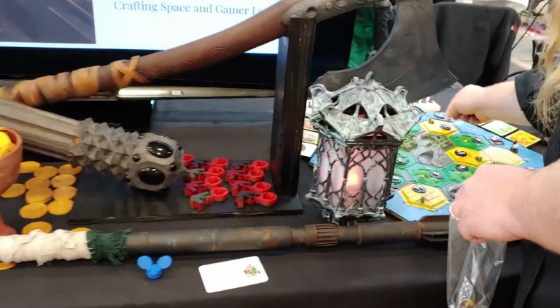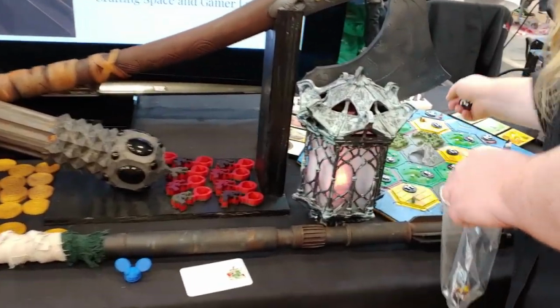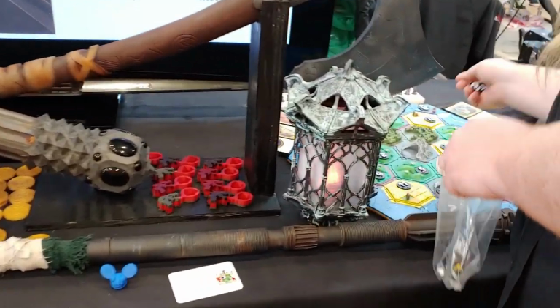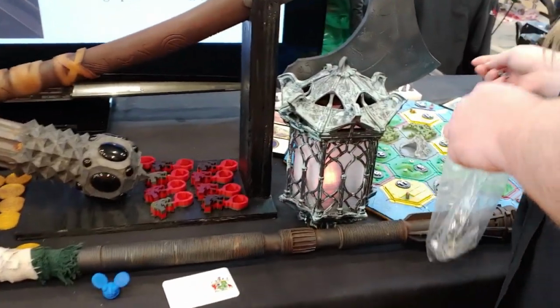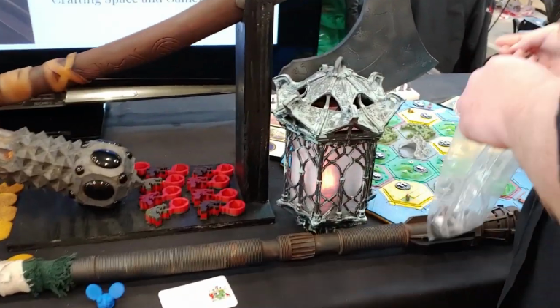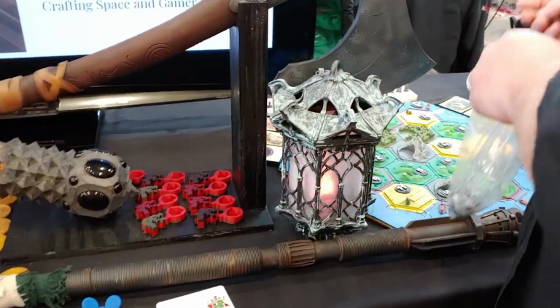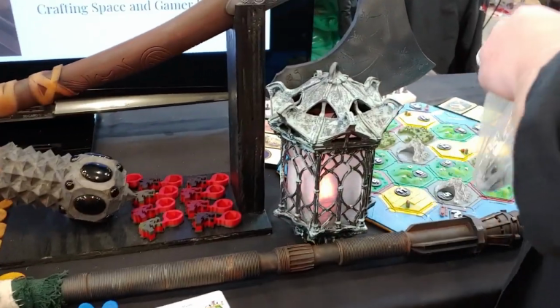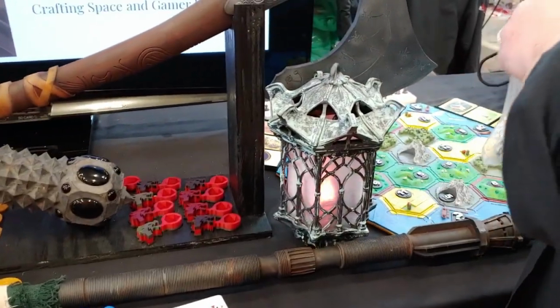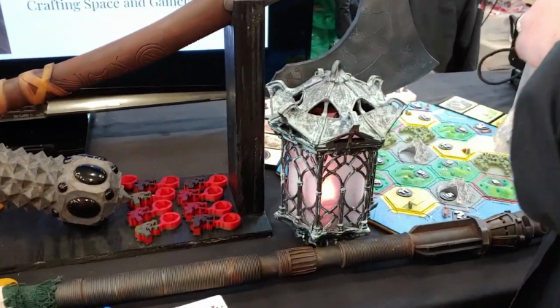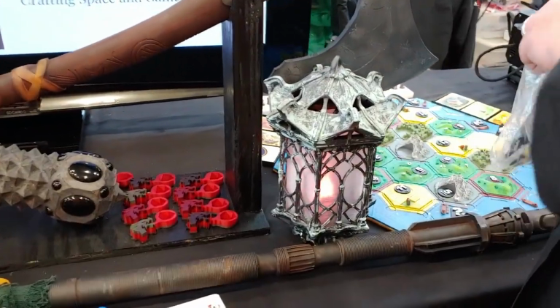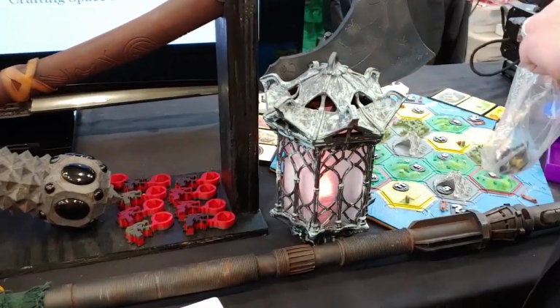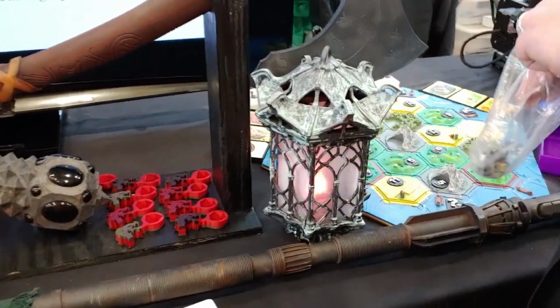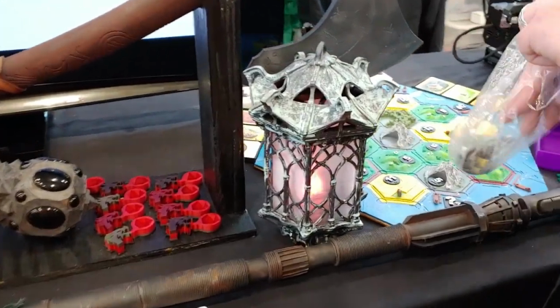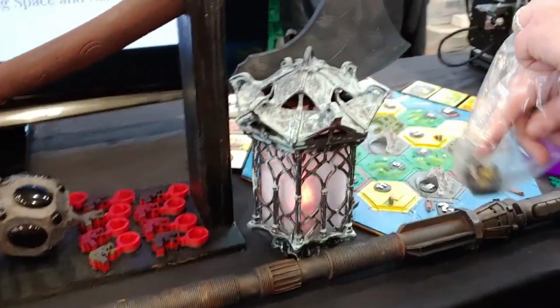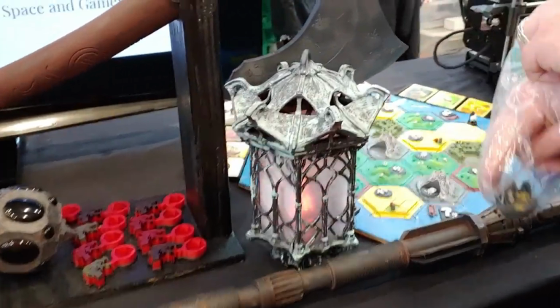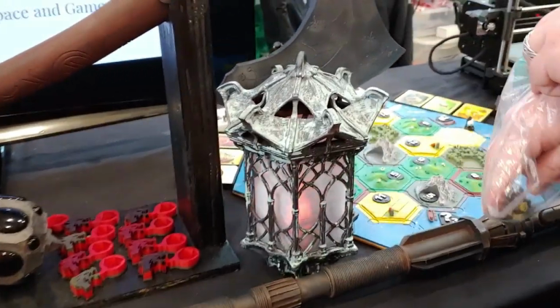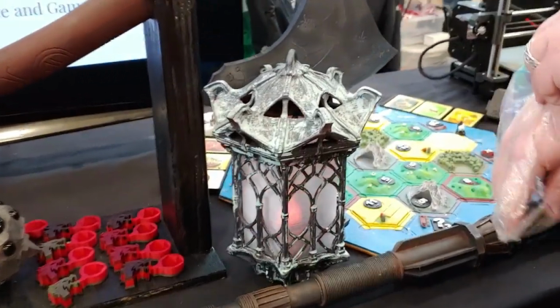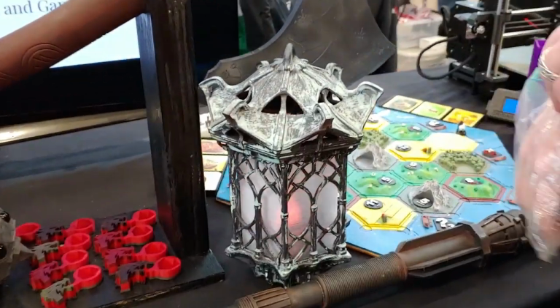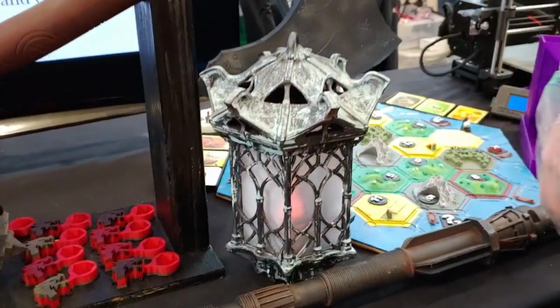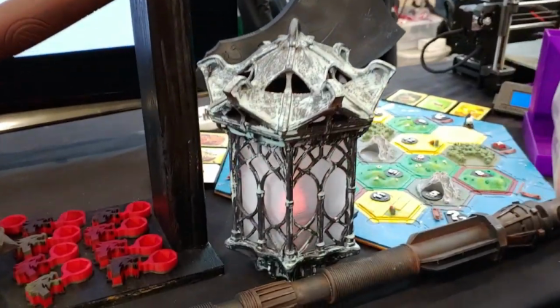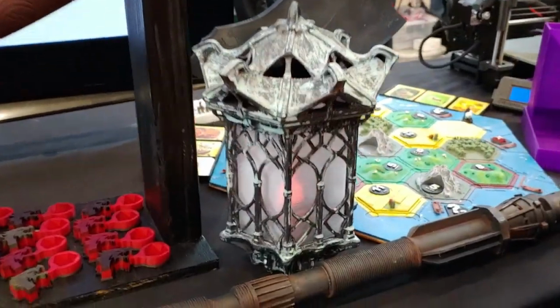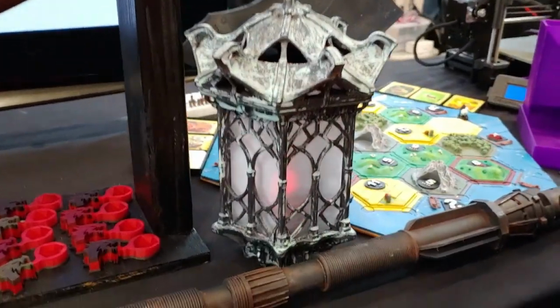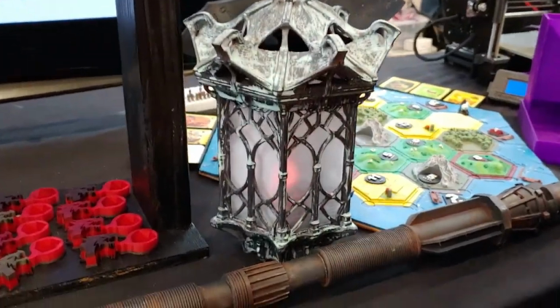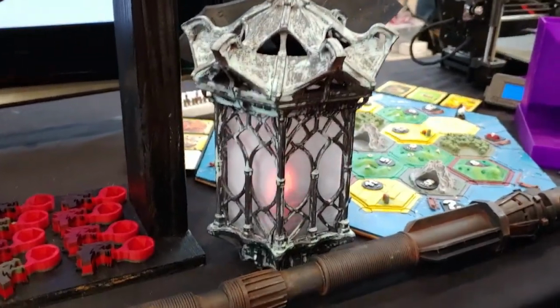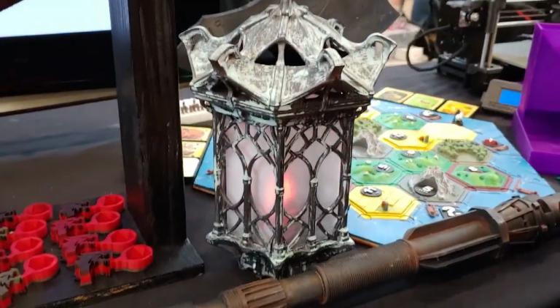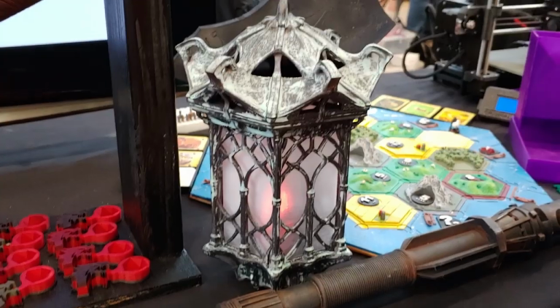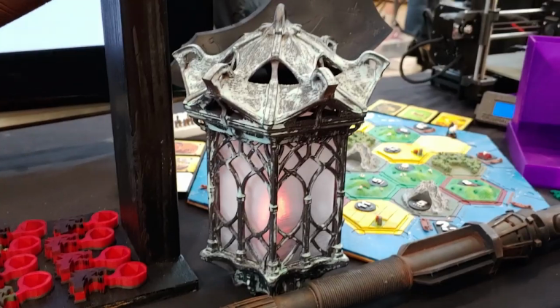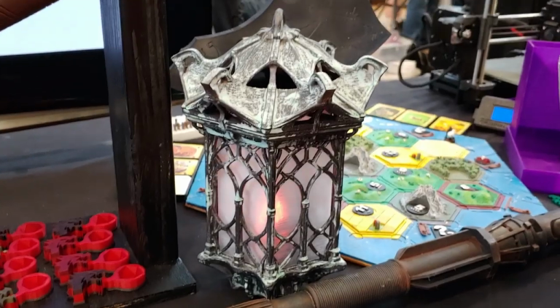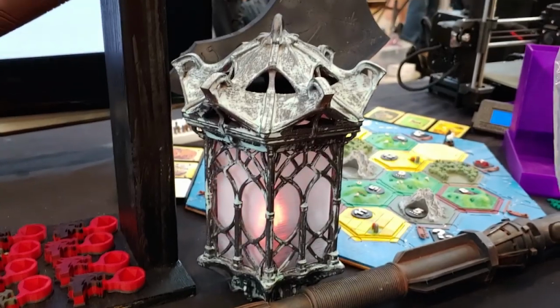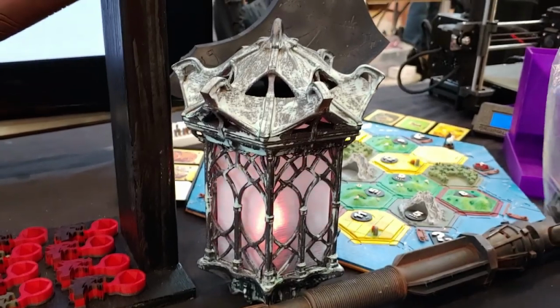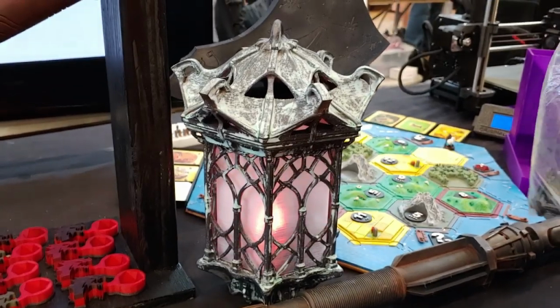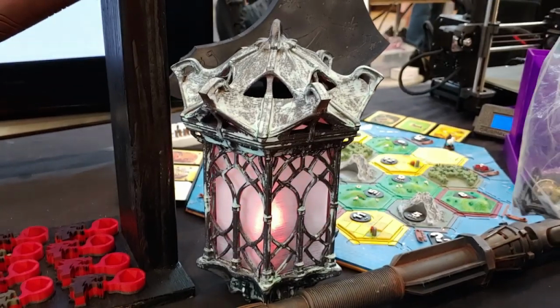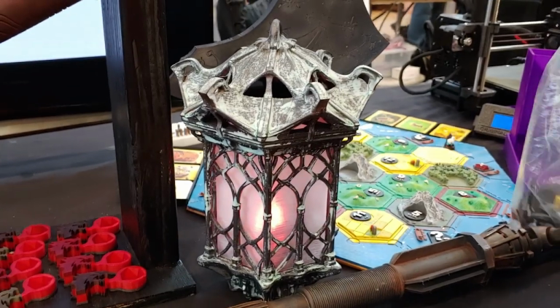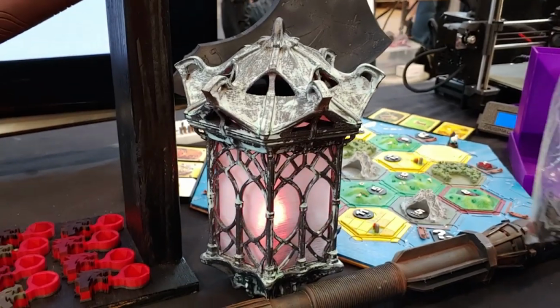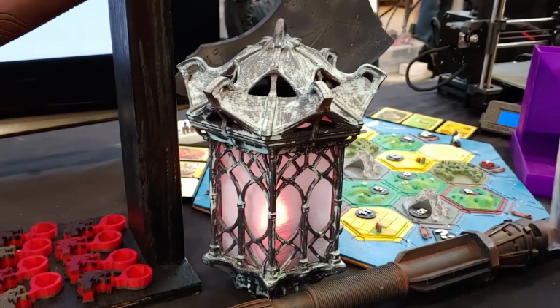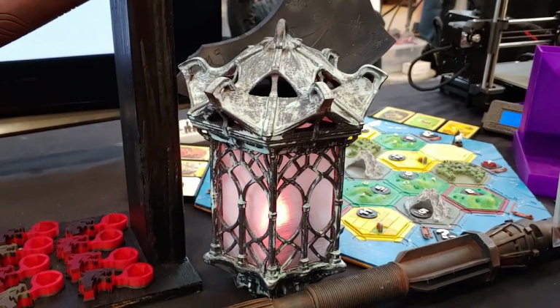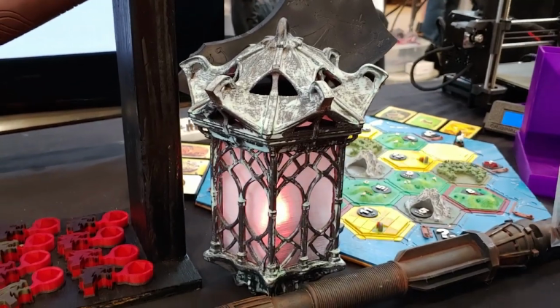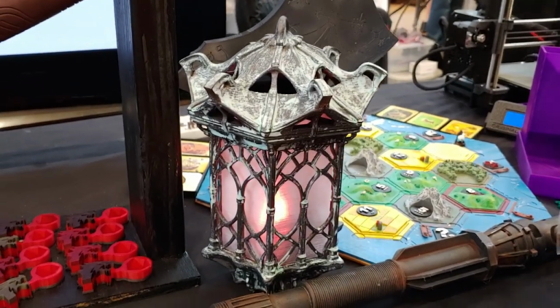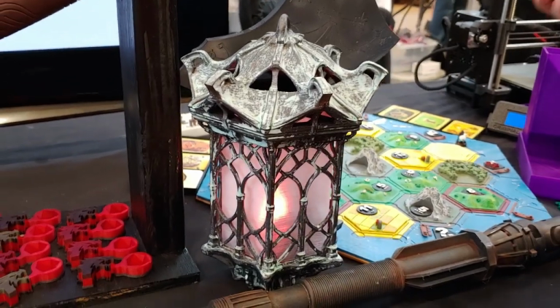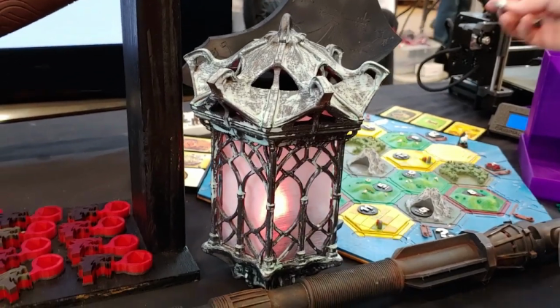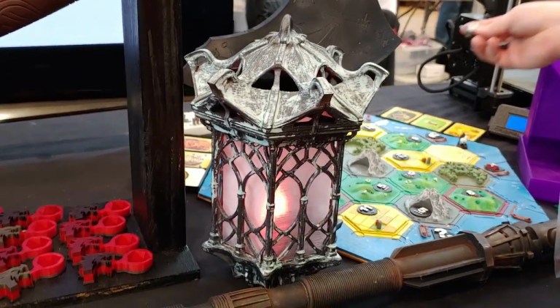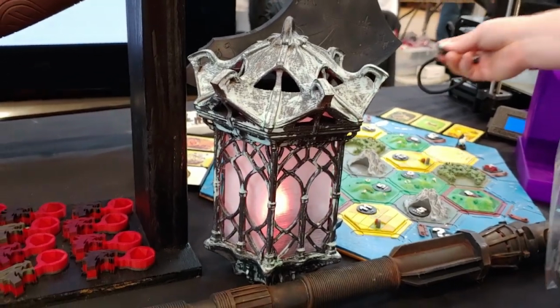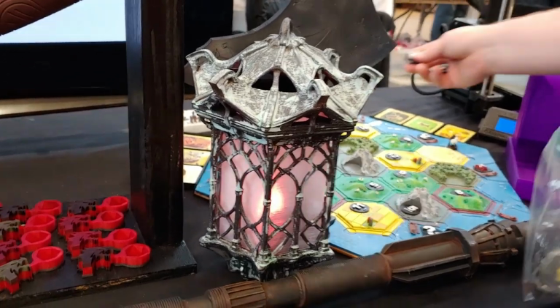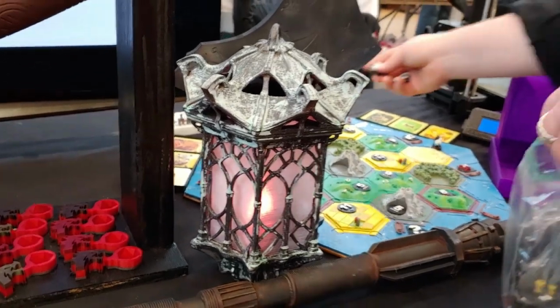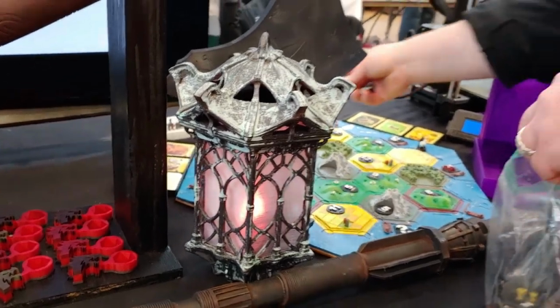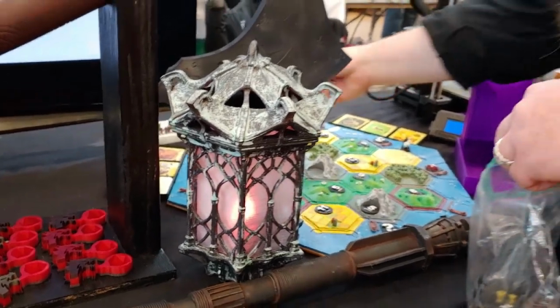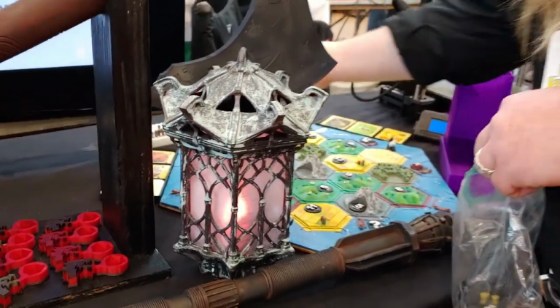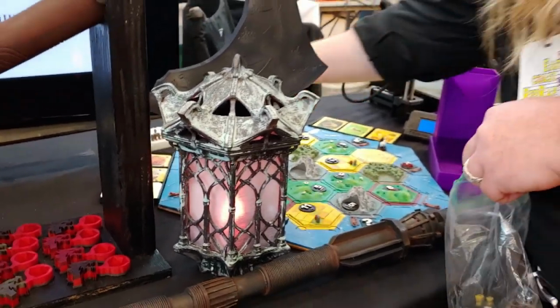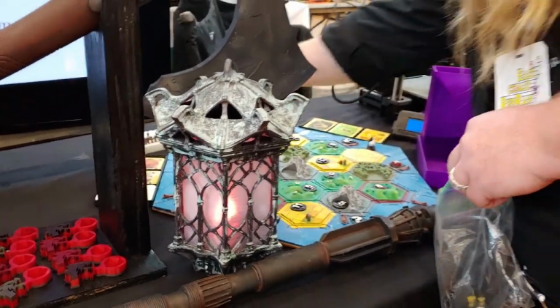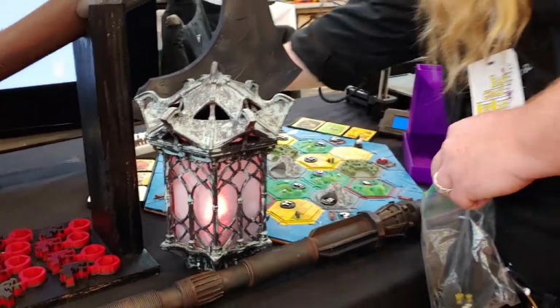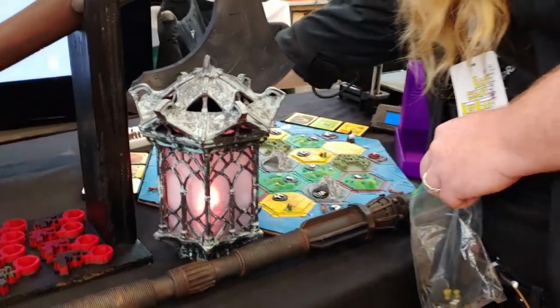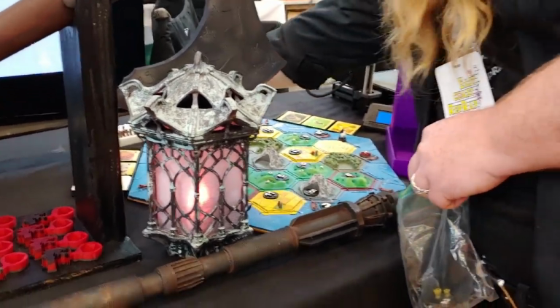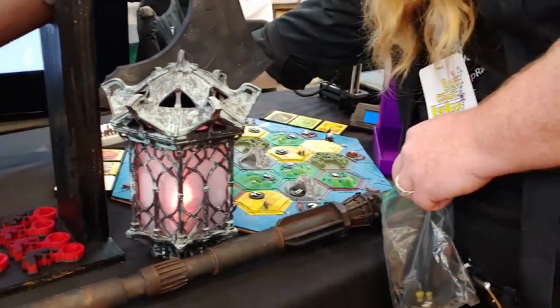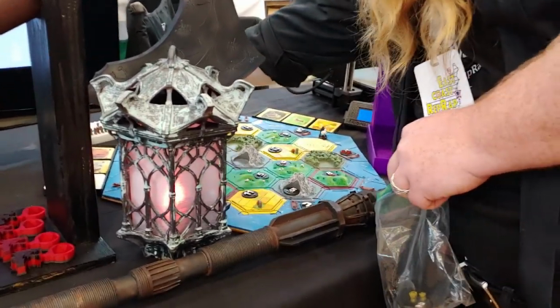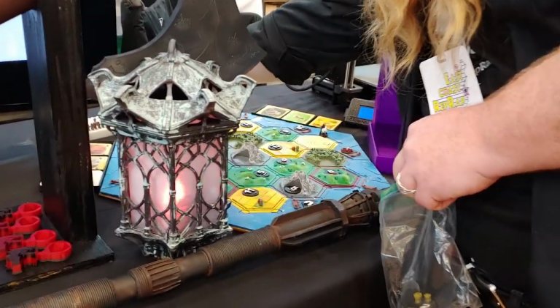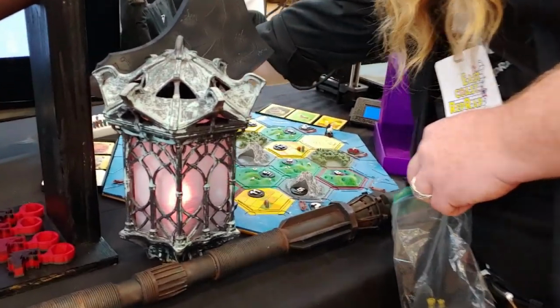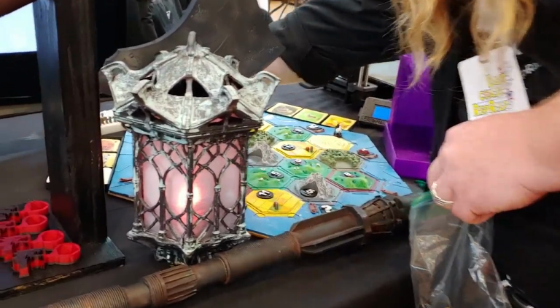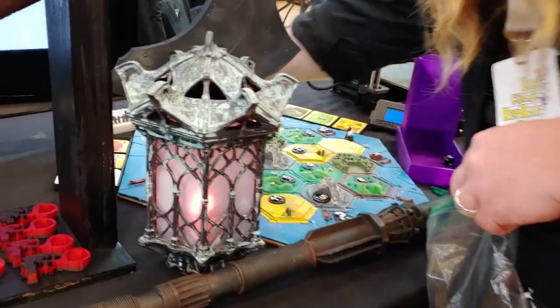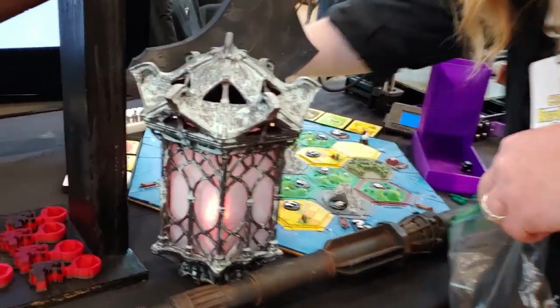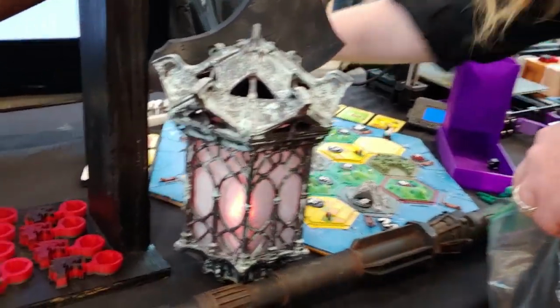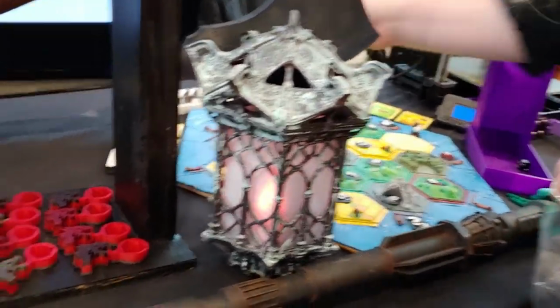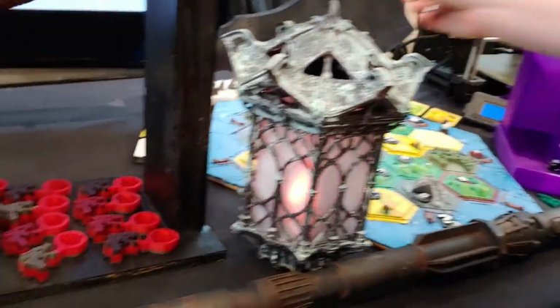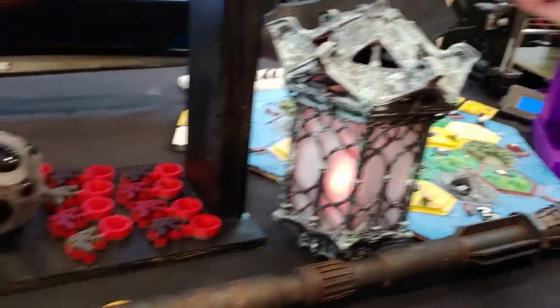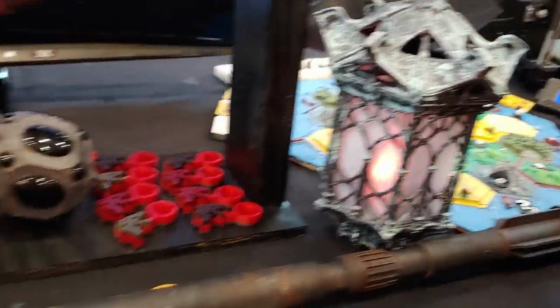I love the lanterns — they're all 3D printed, except for the electronics.